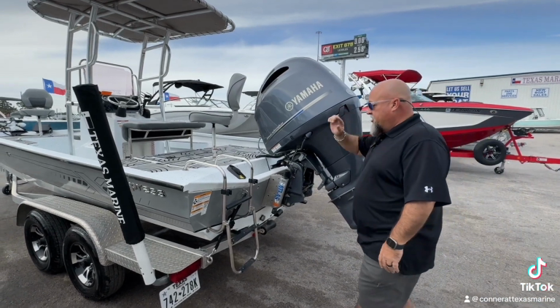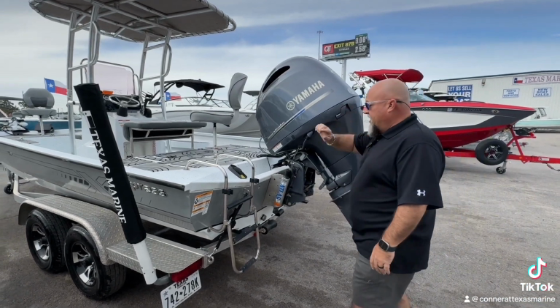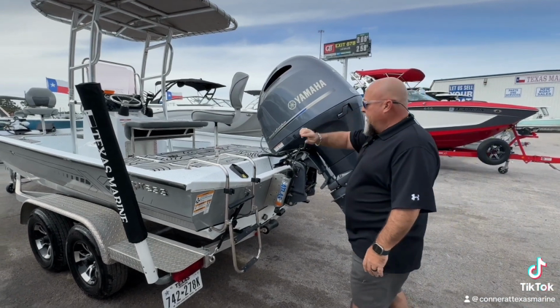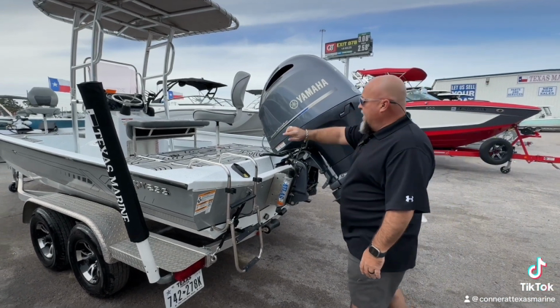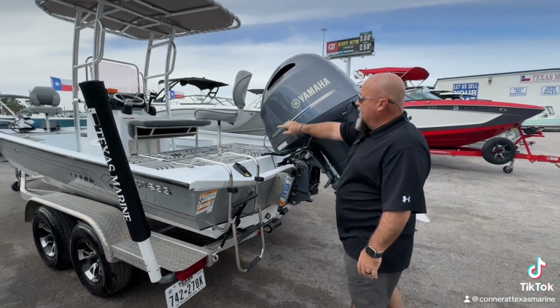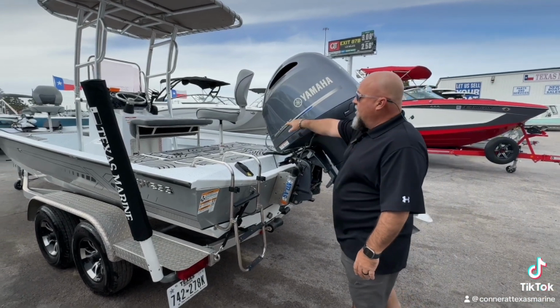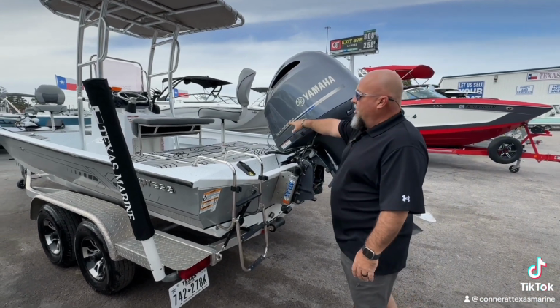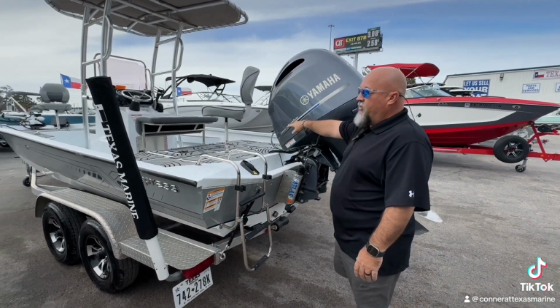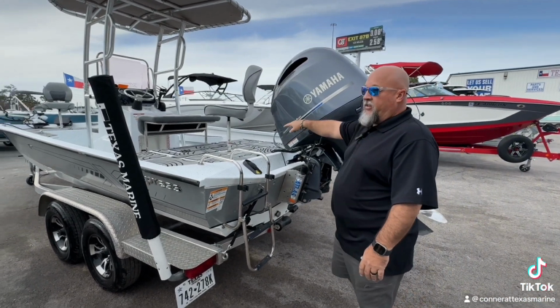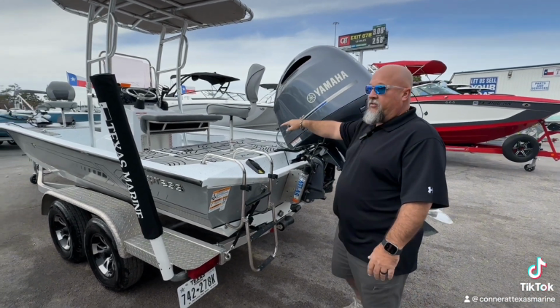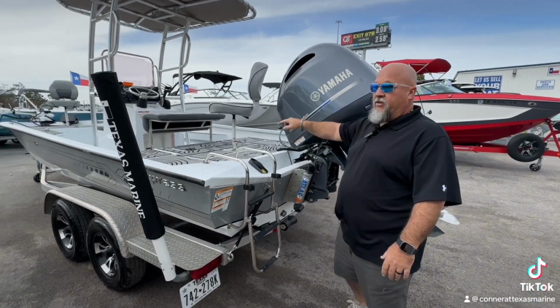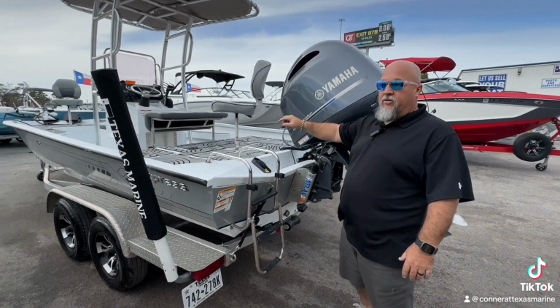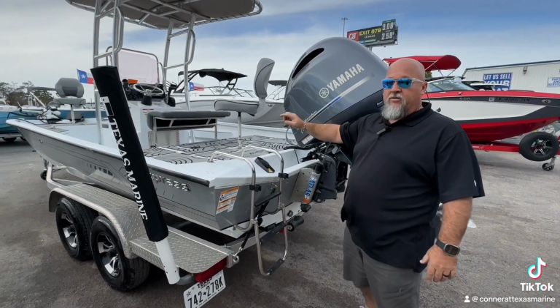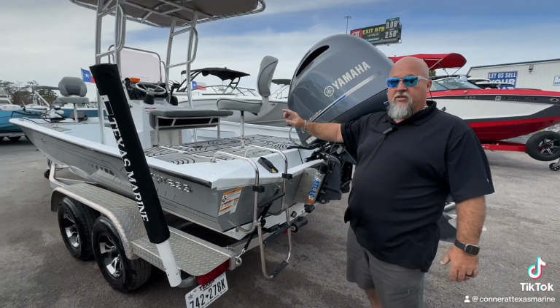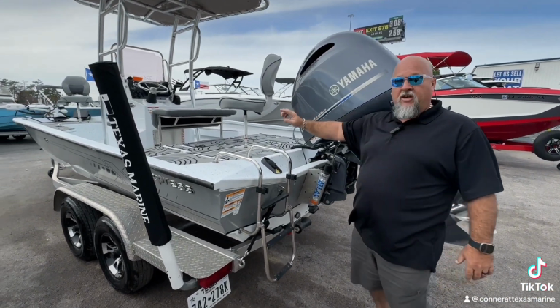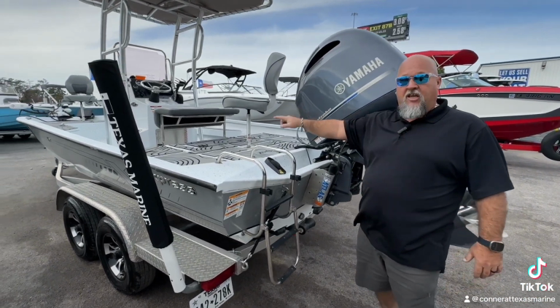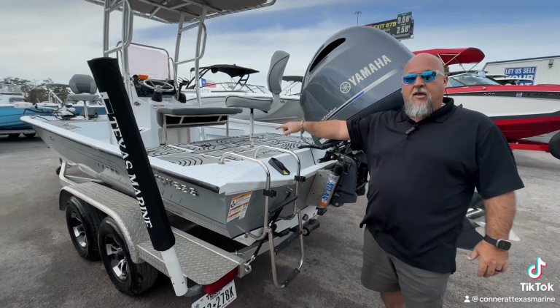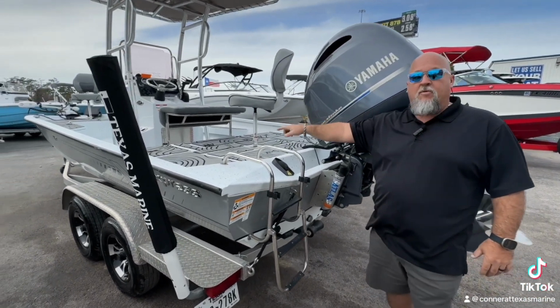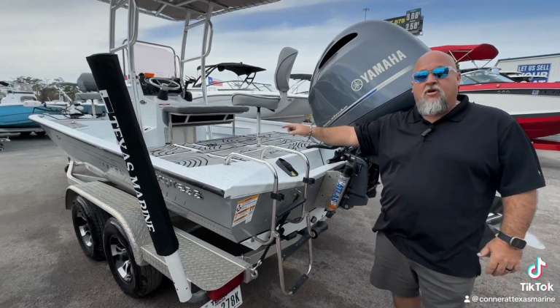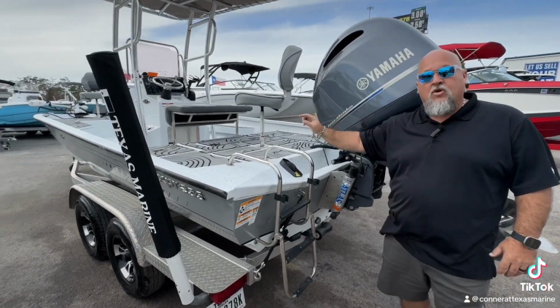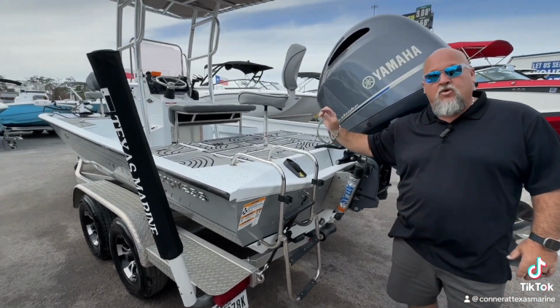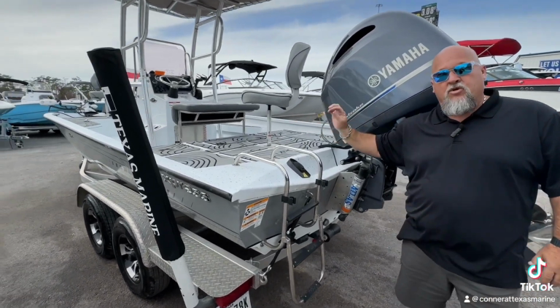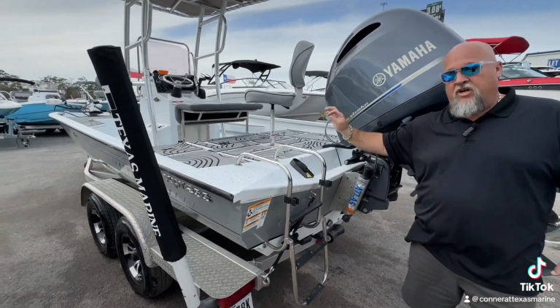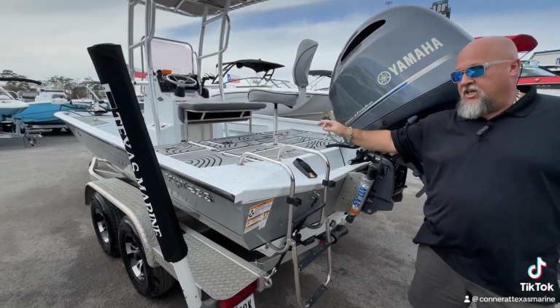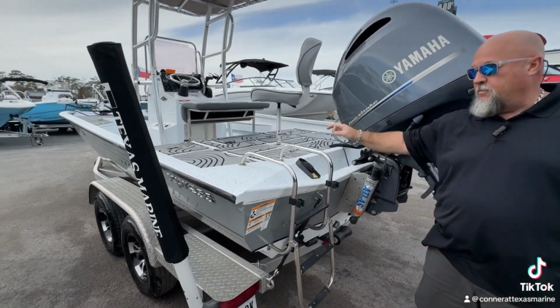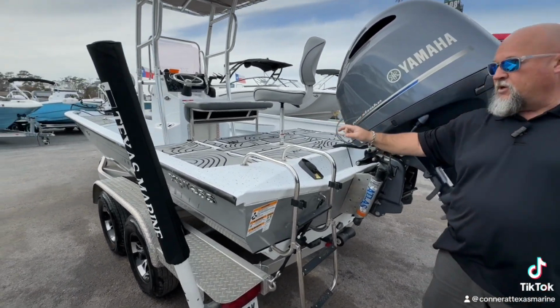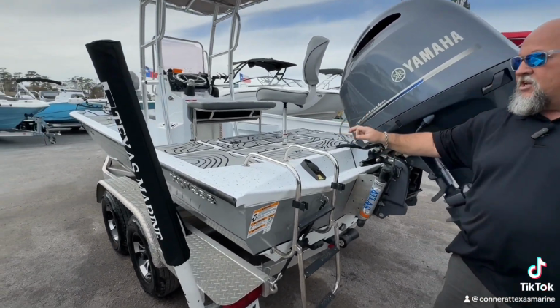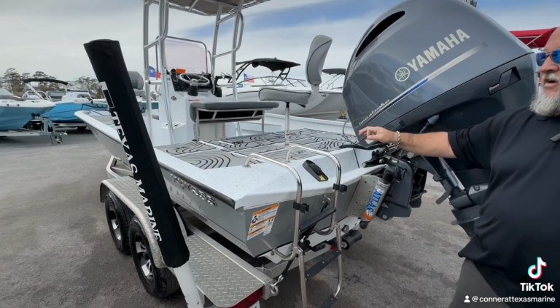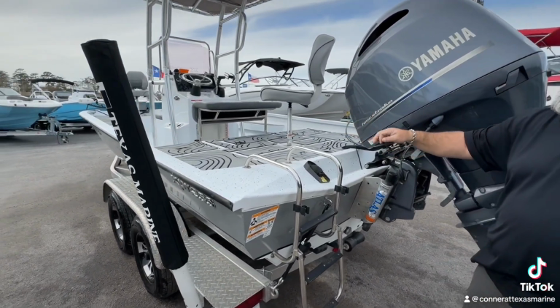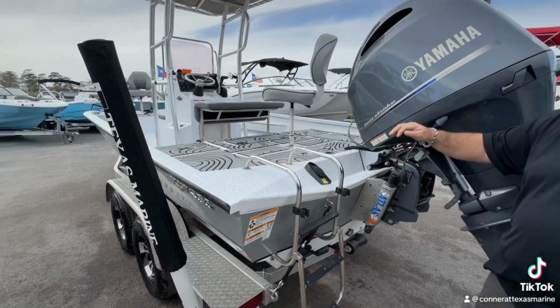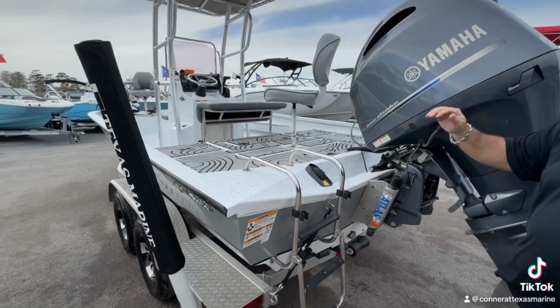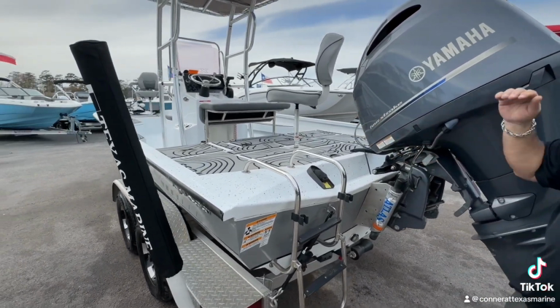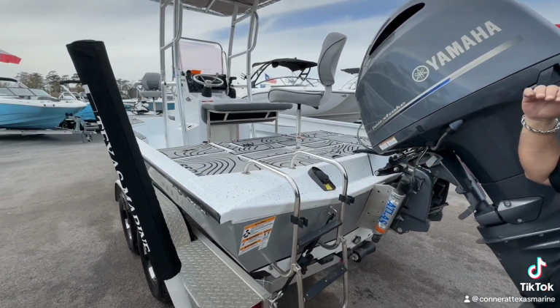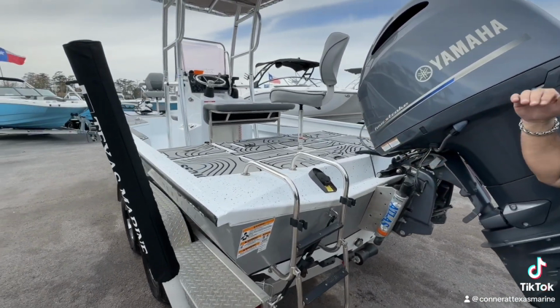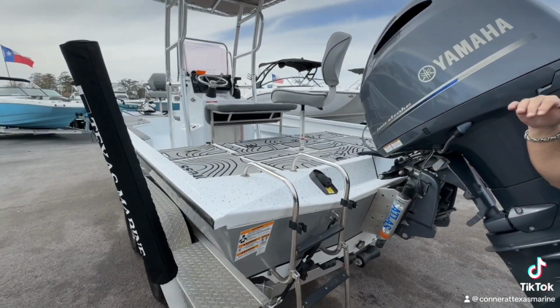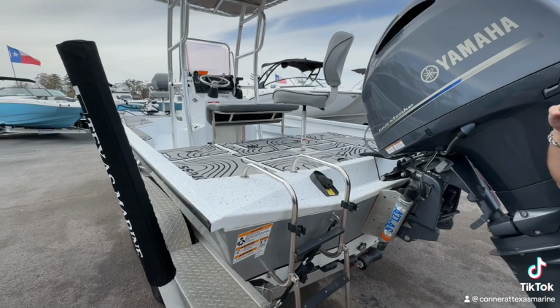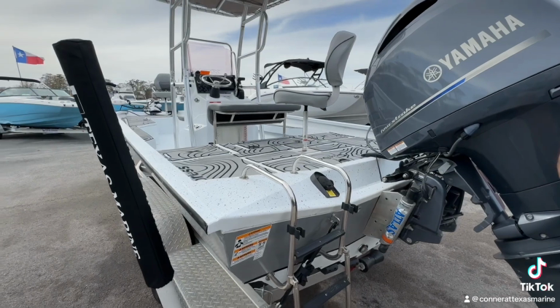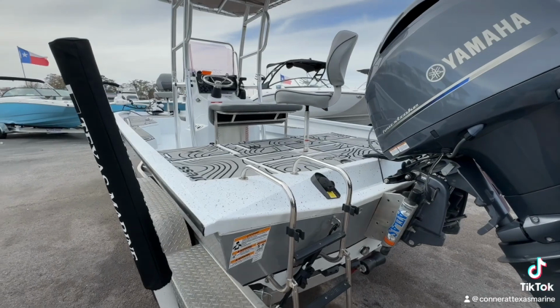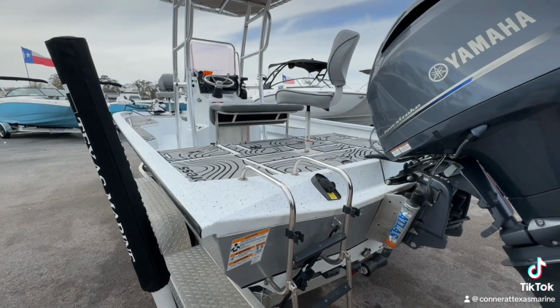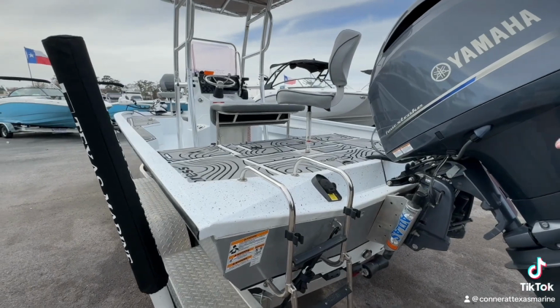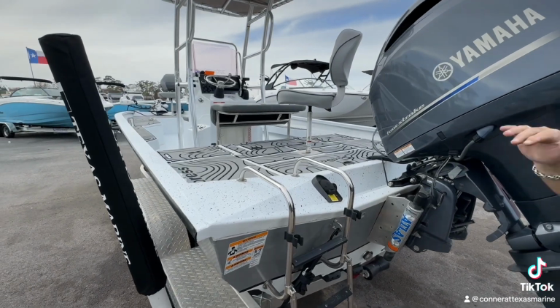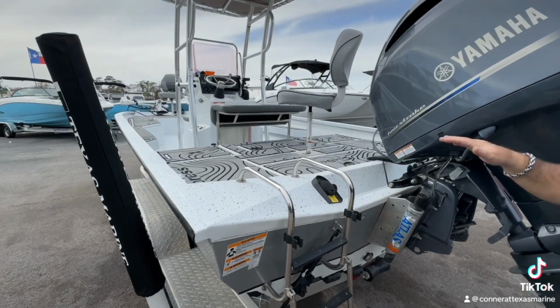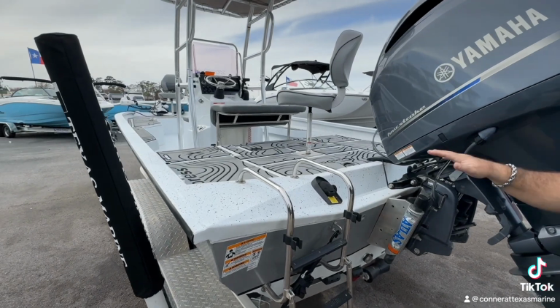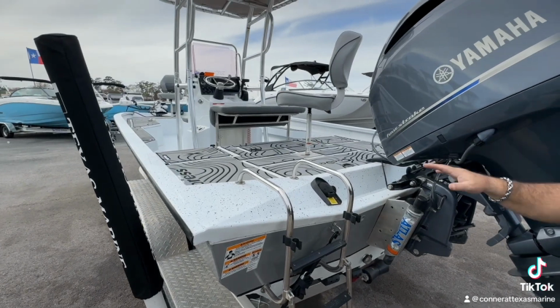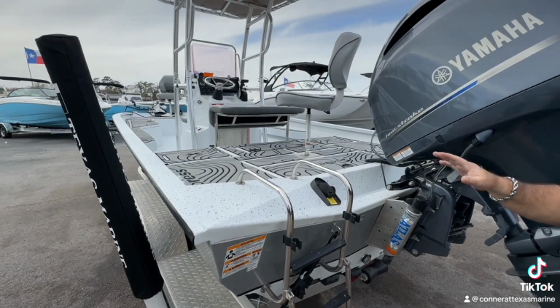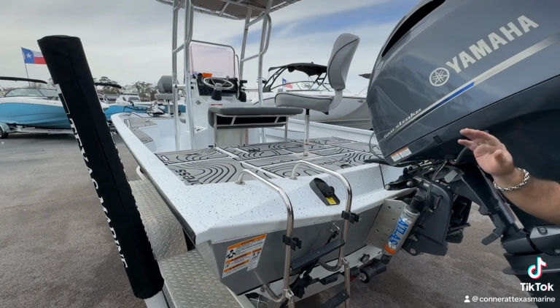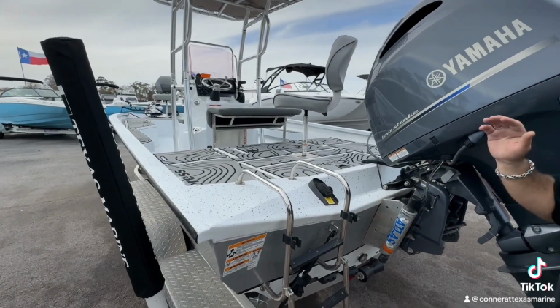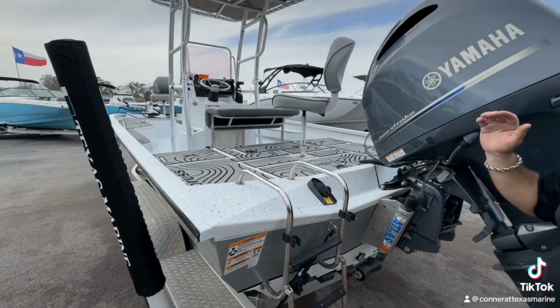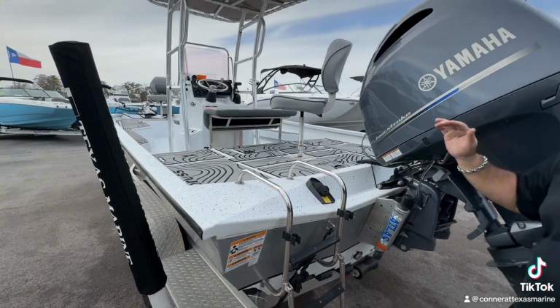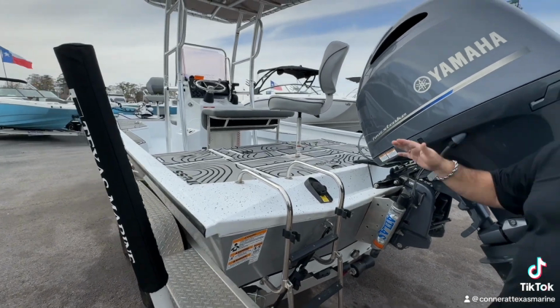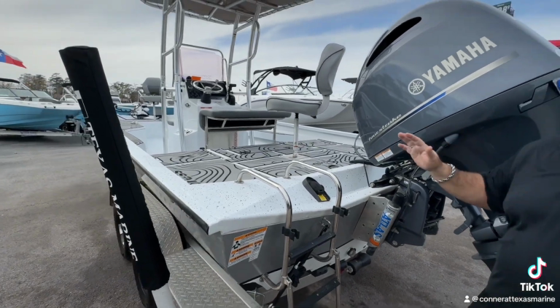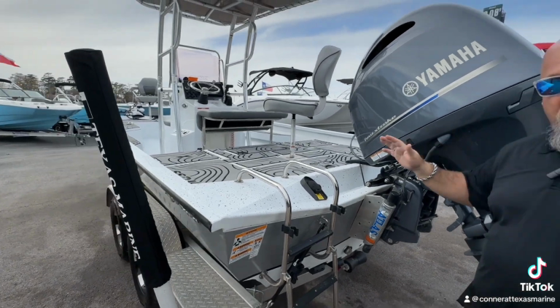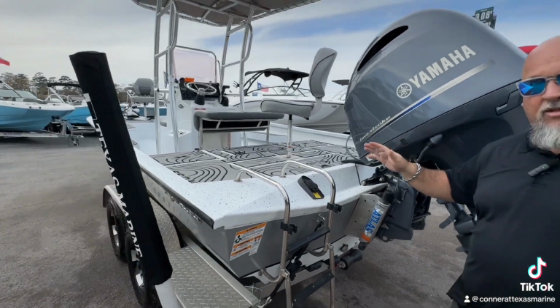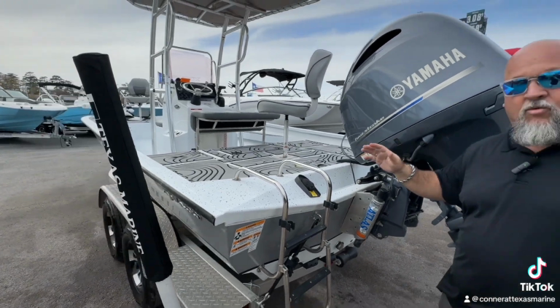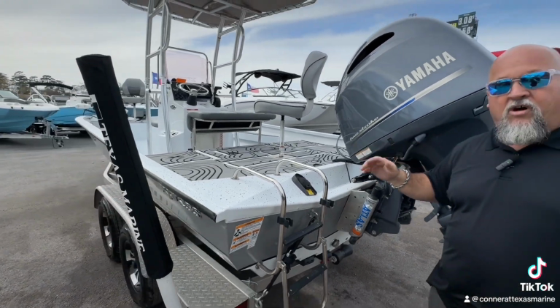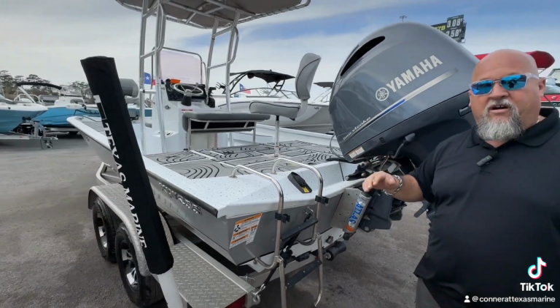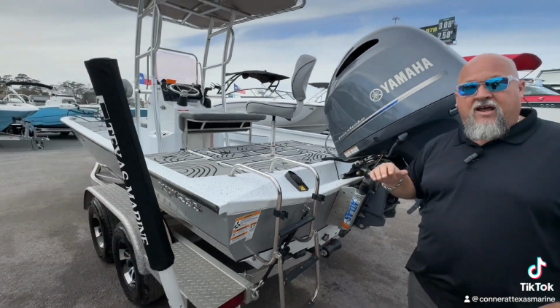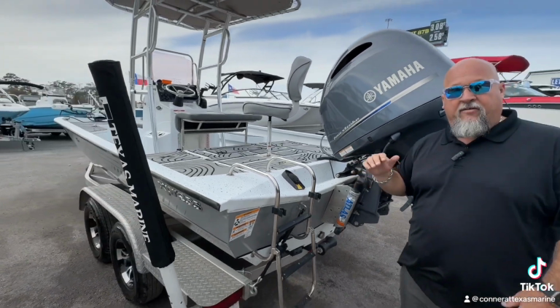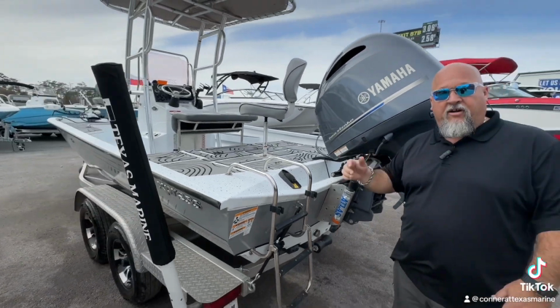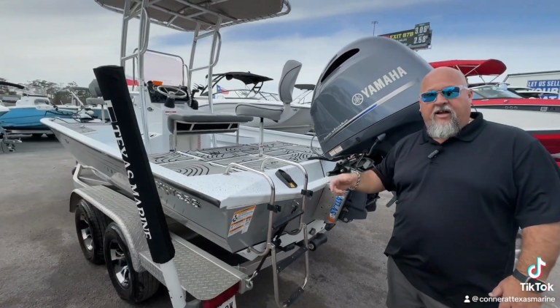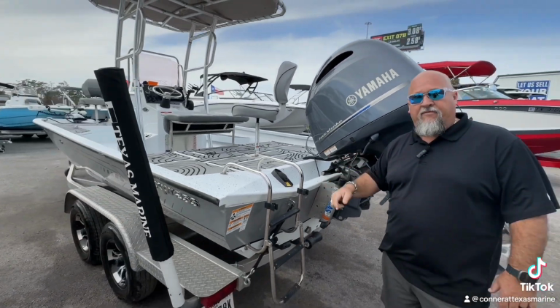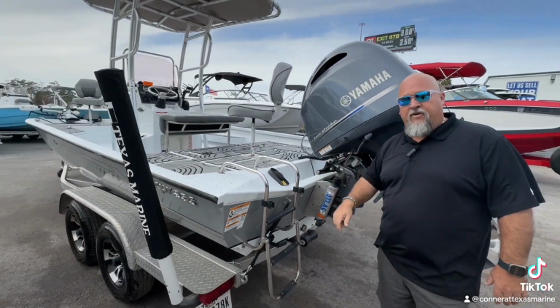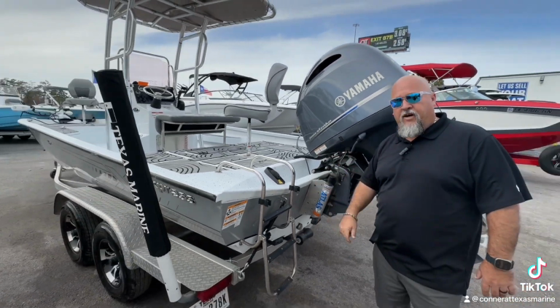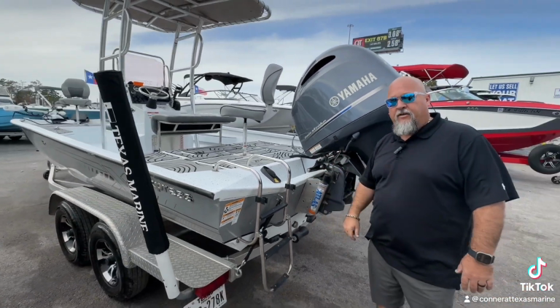Sea deck all the way through — it's going to keep it cool, keep it comfortable, and keep this boat looking good. You're going to look good on the water and have a lot of fun.